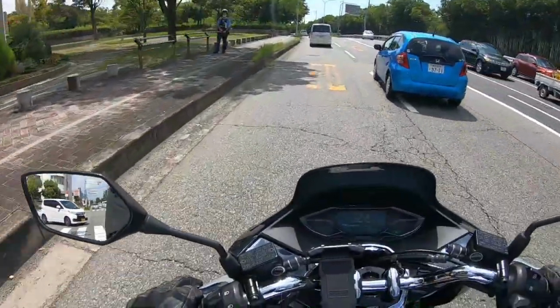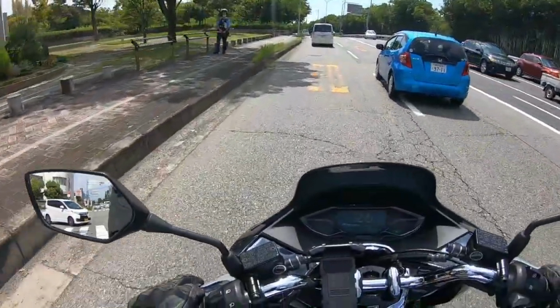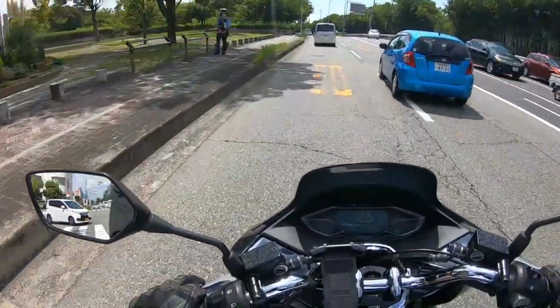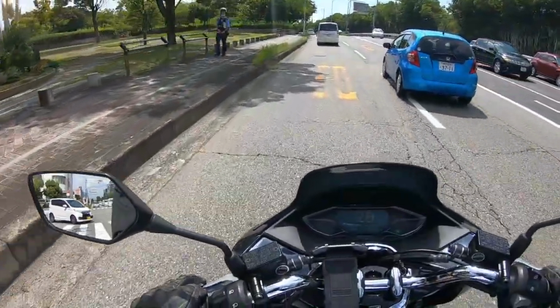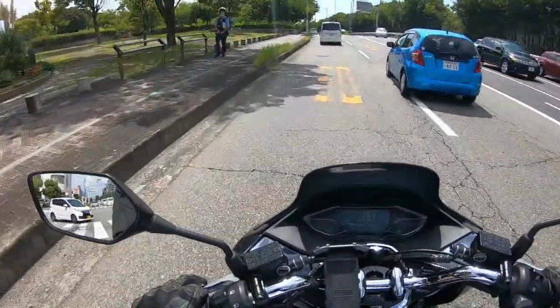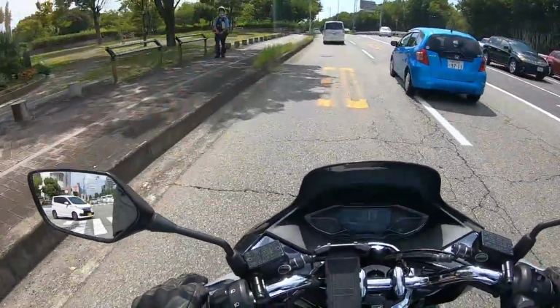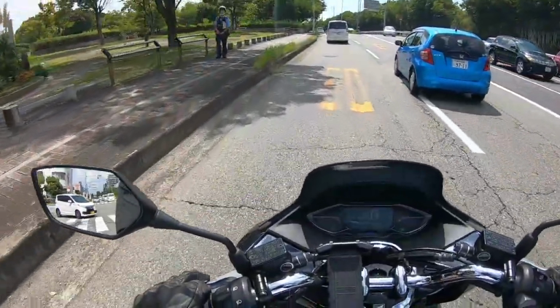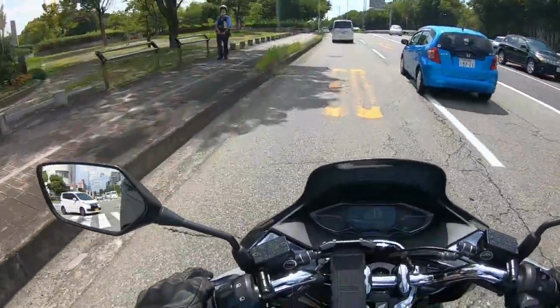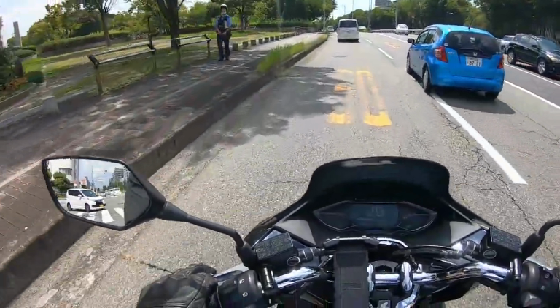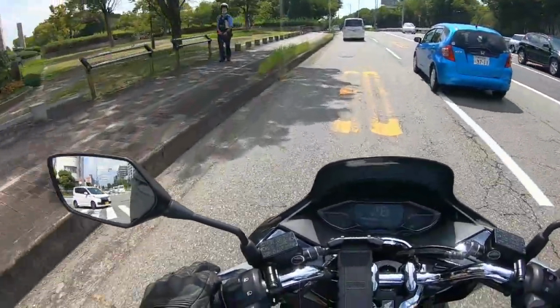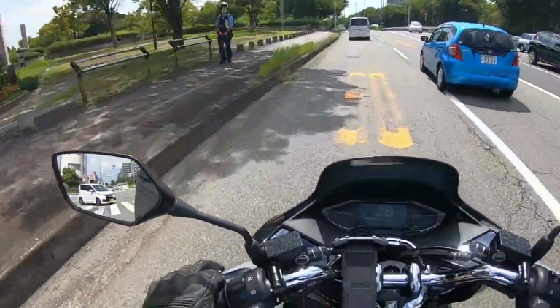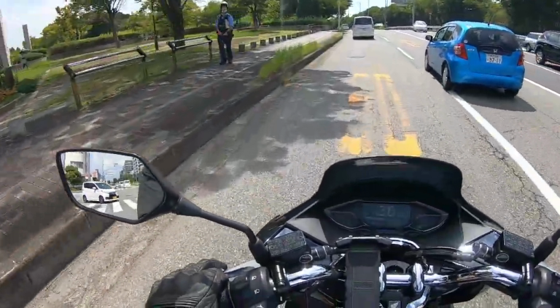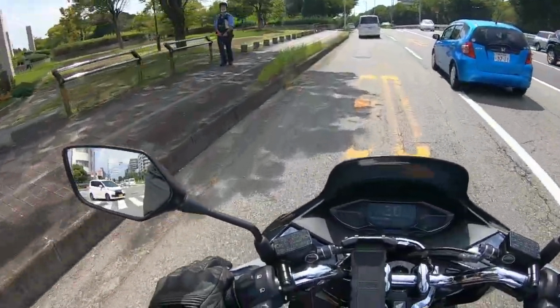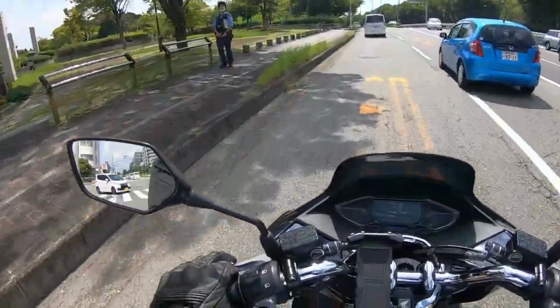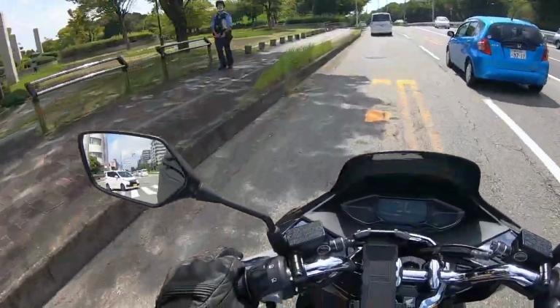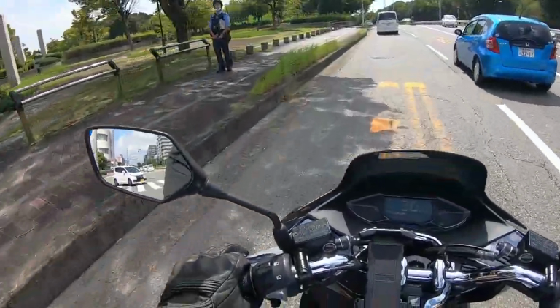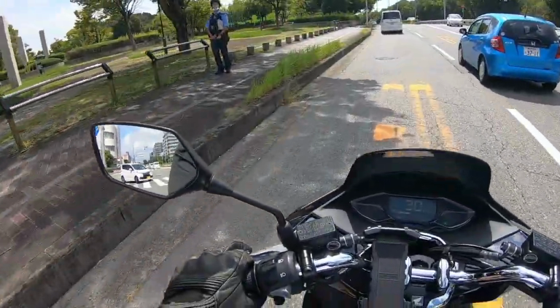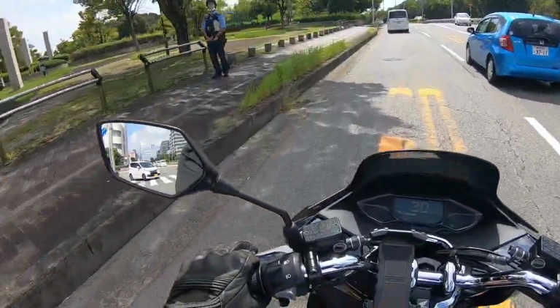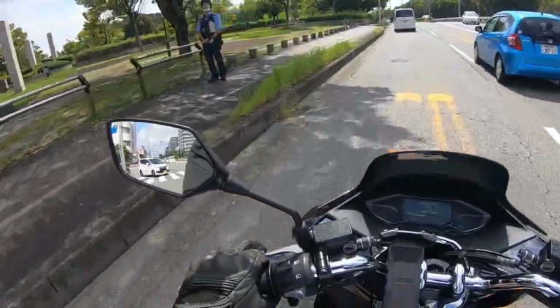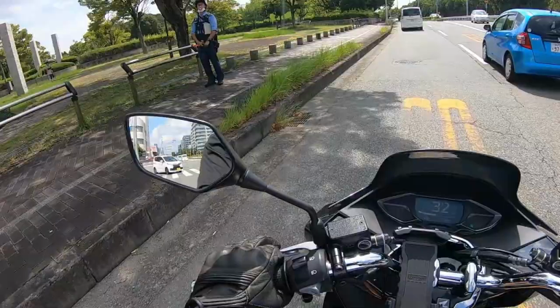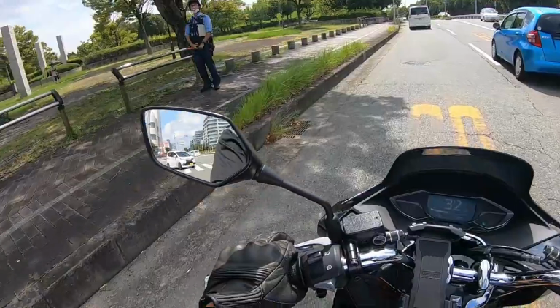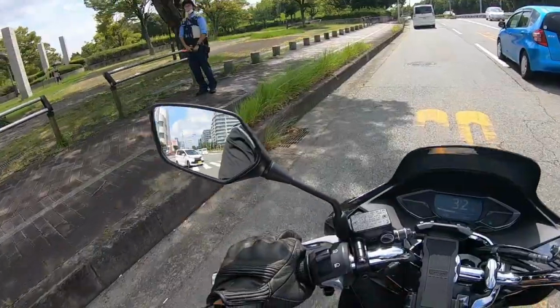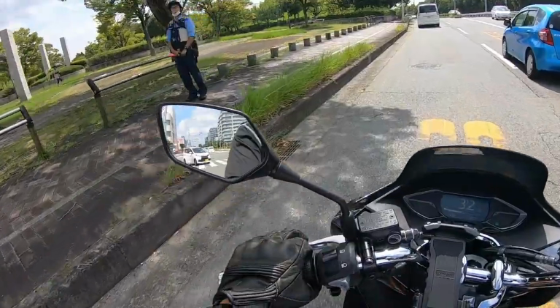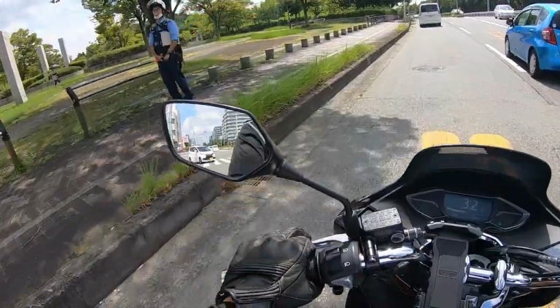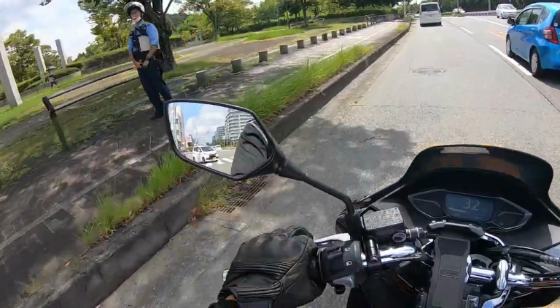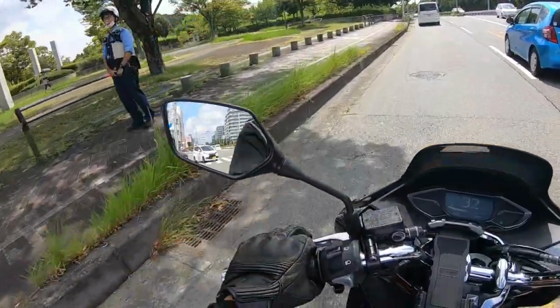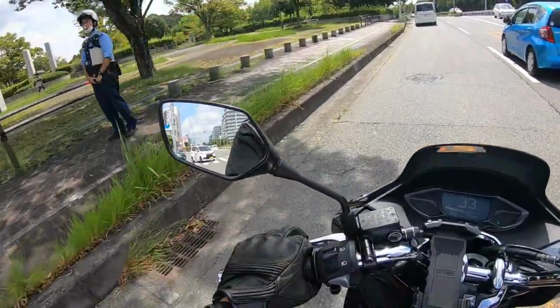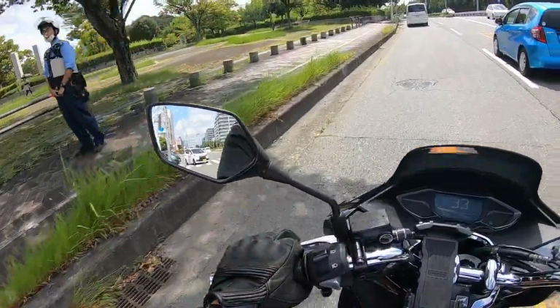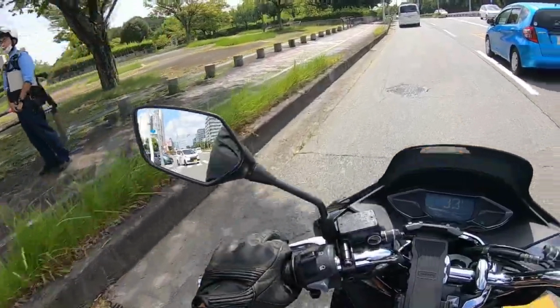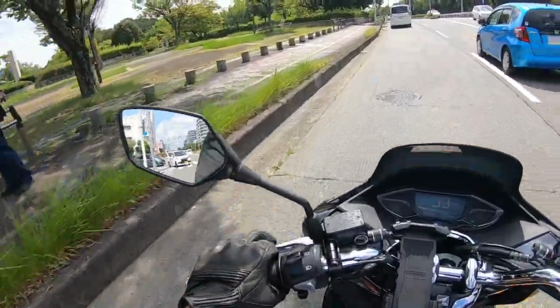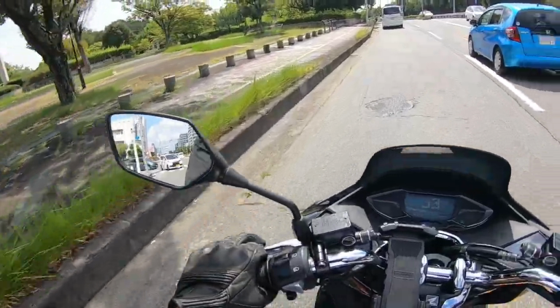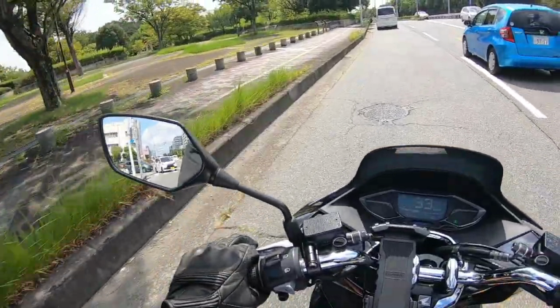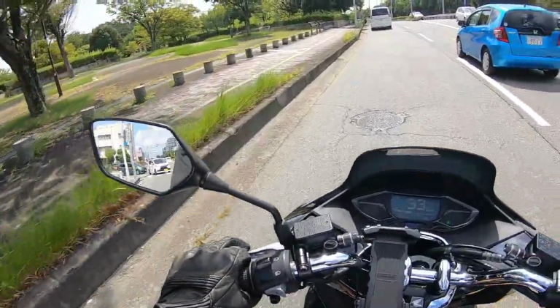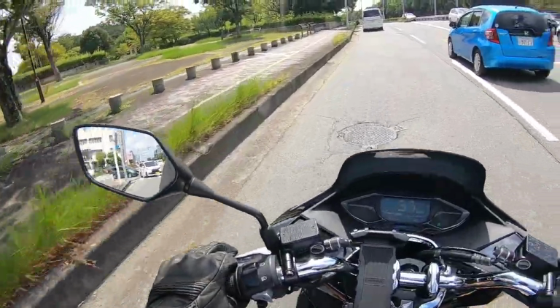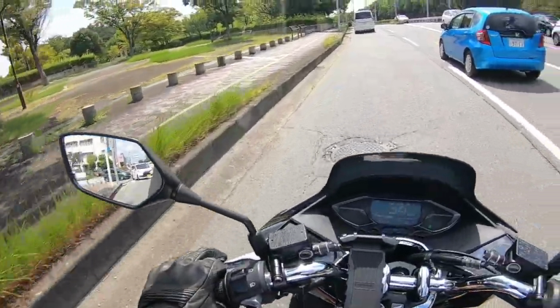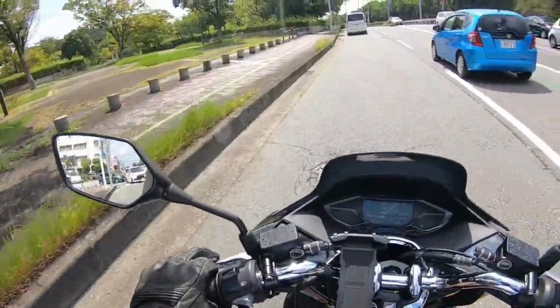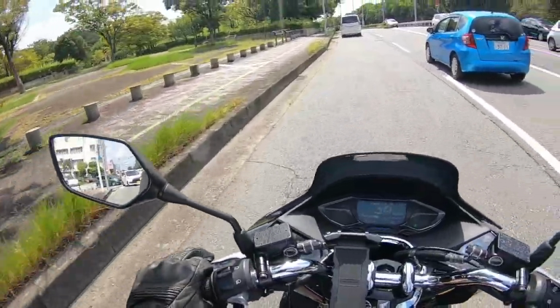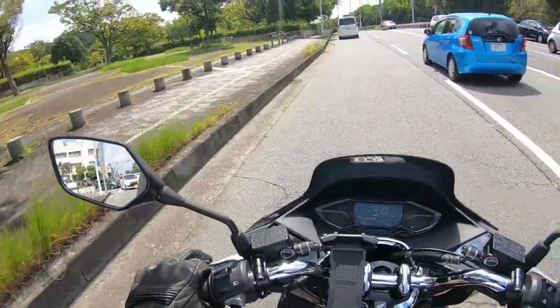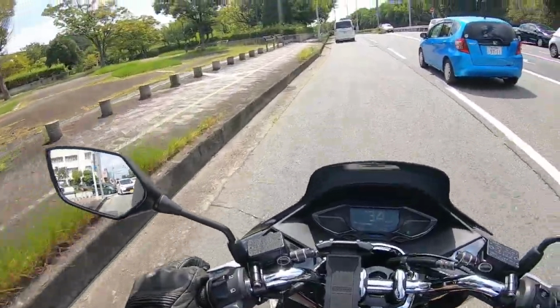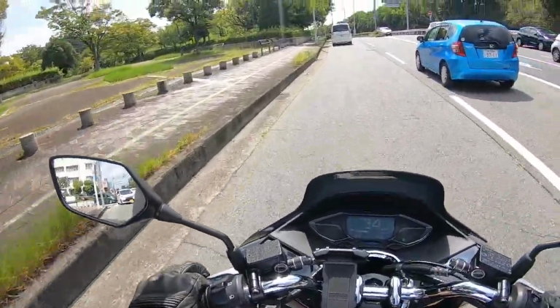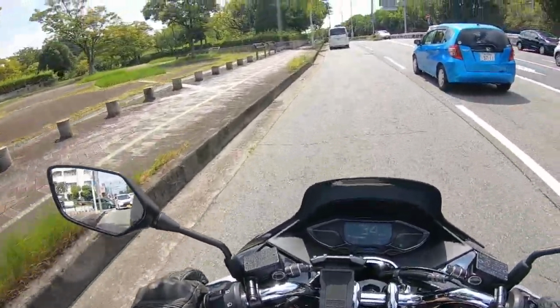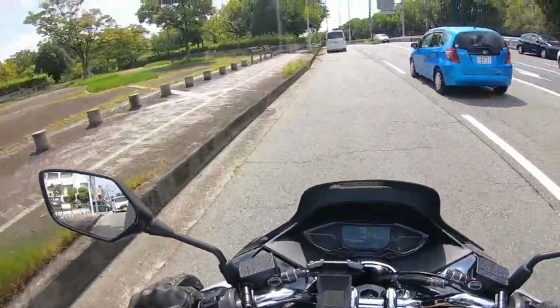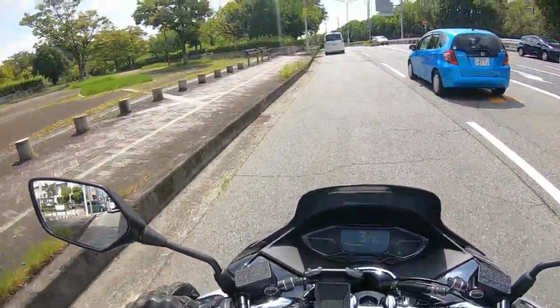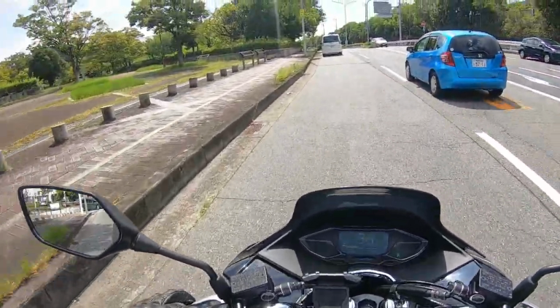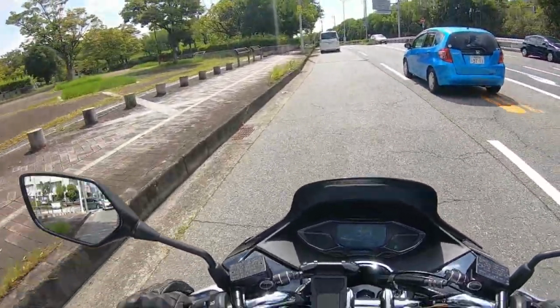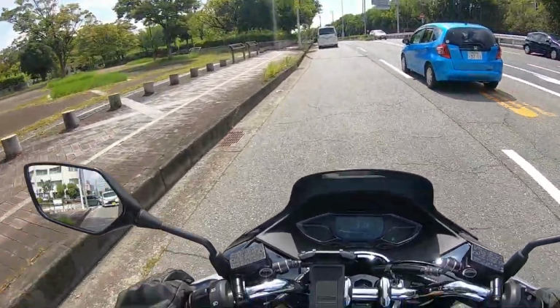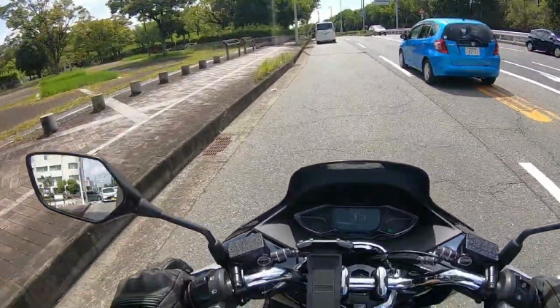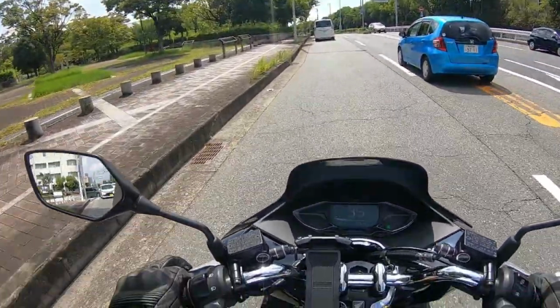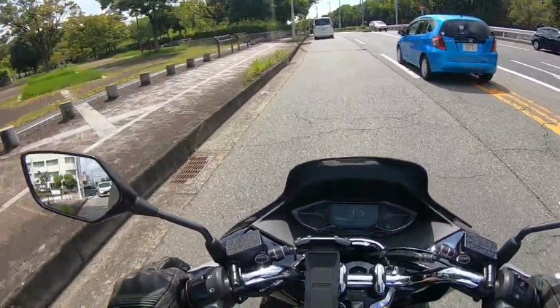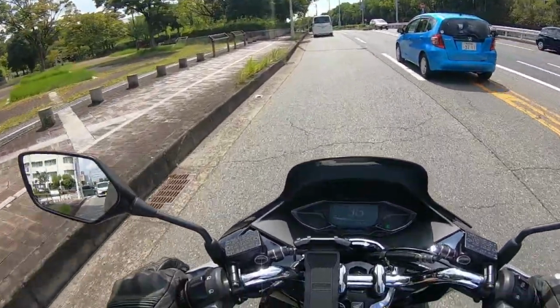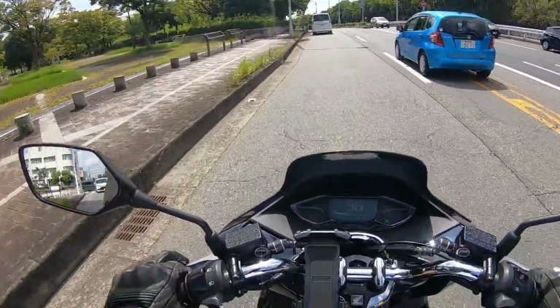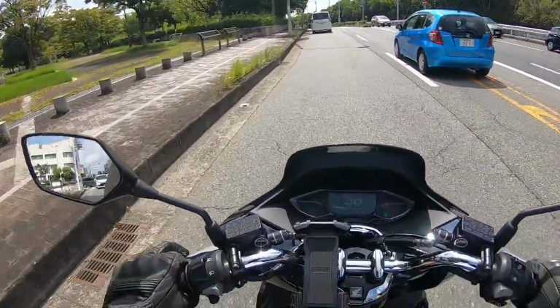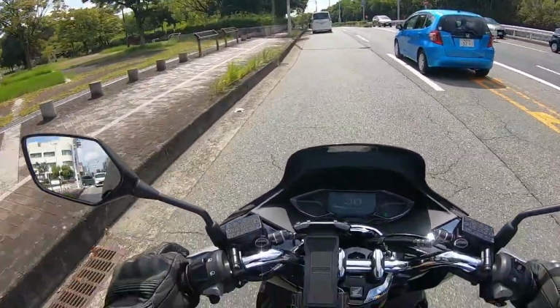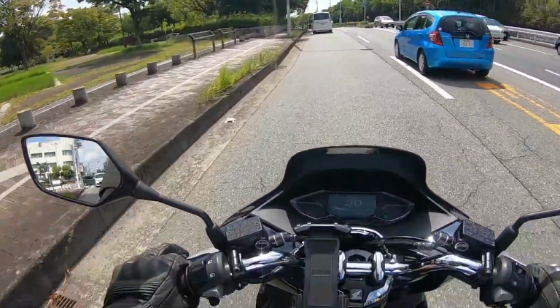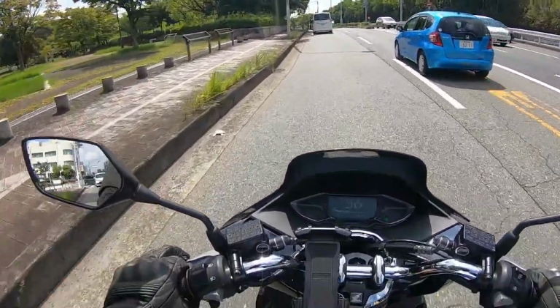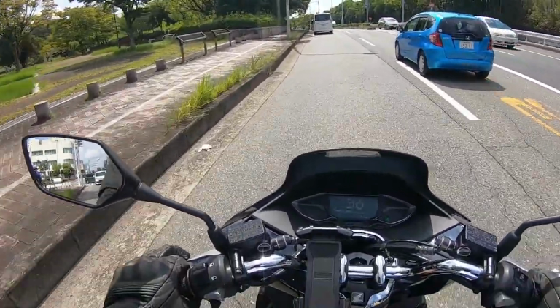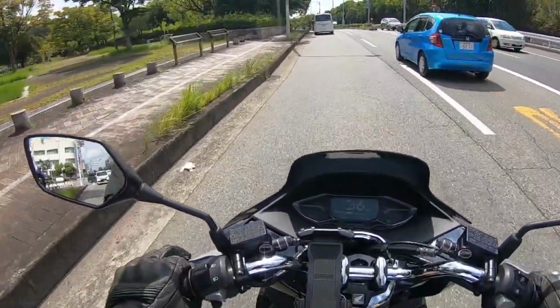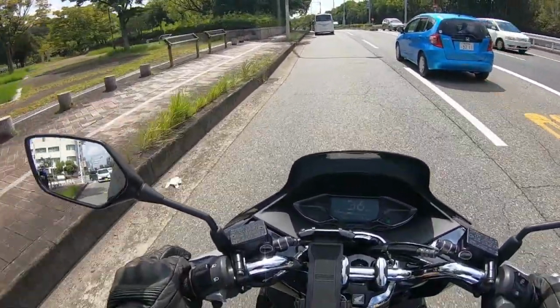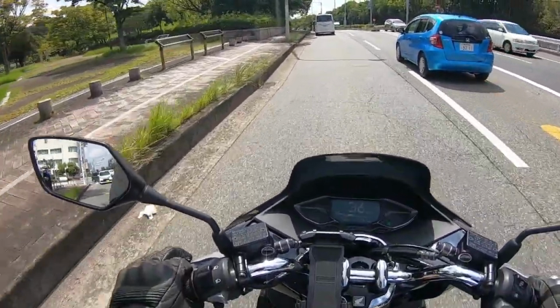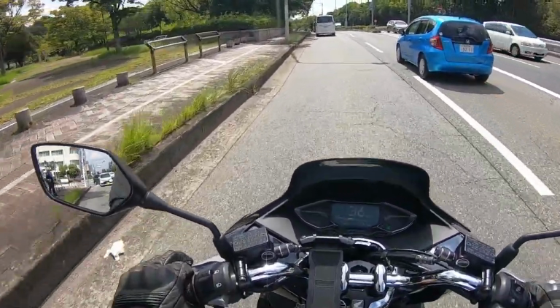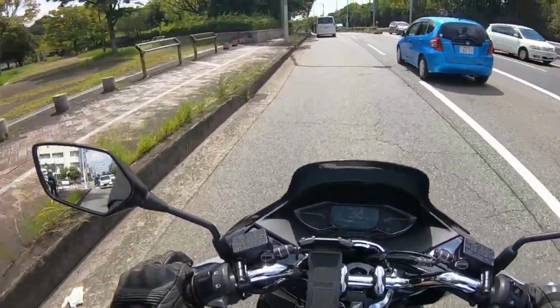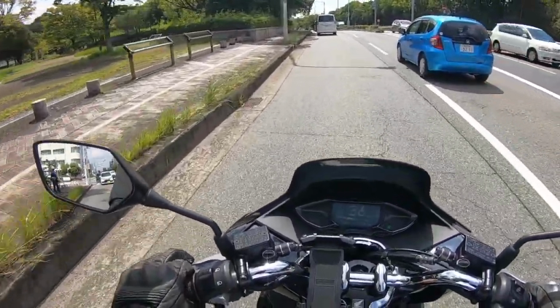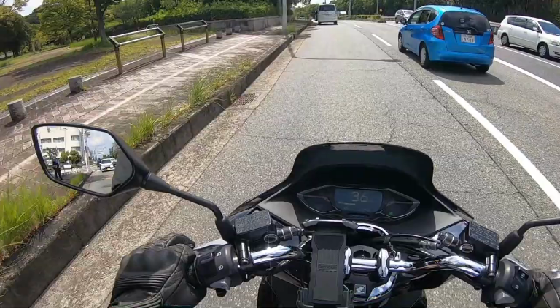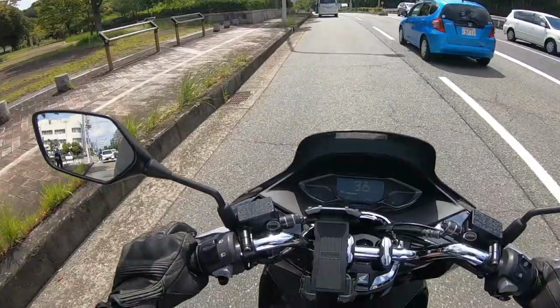Notice how the Japanese cop stares at me. Too bad for you! Thanks for watching, bye.